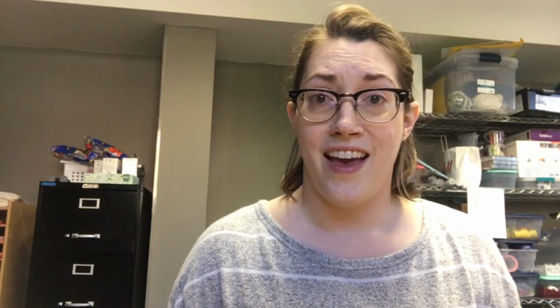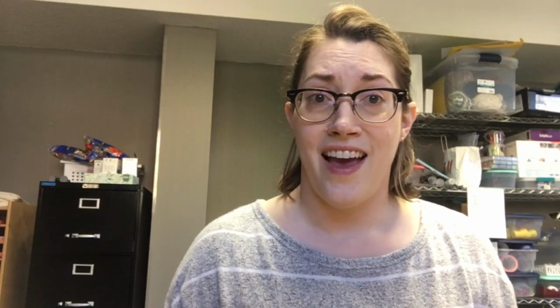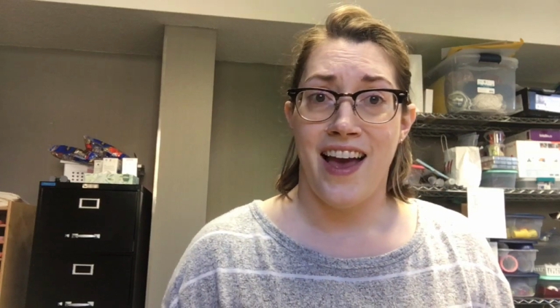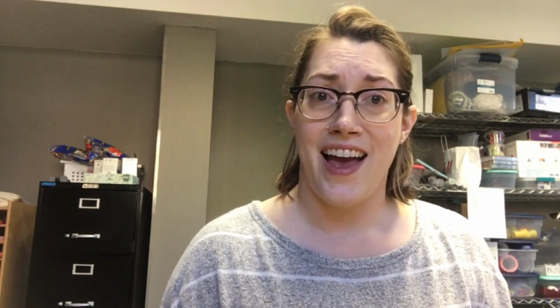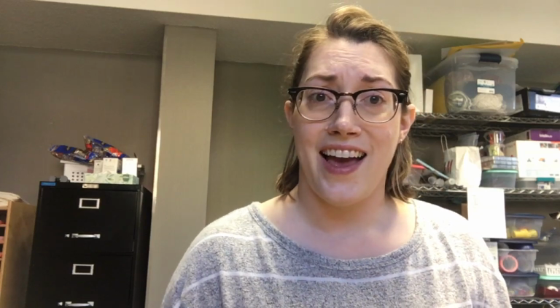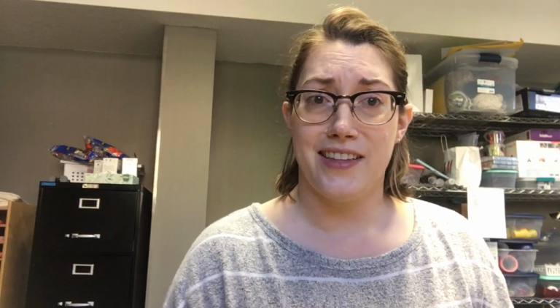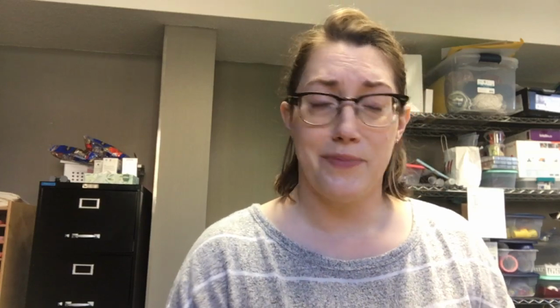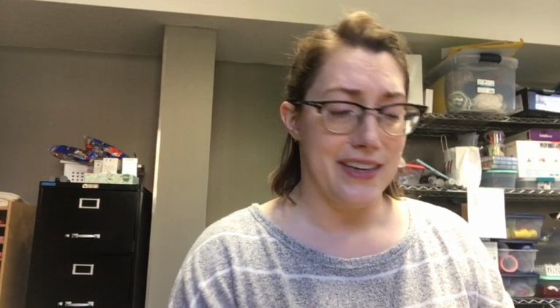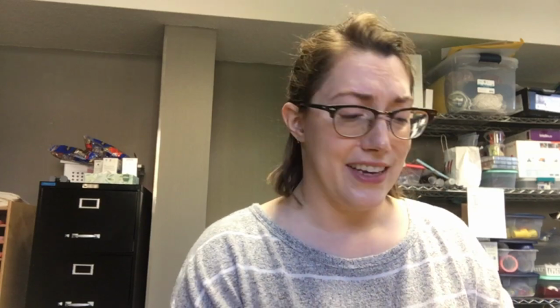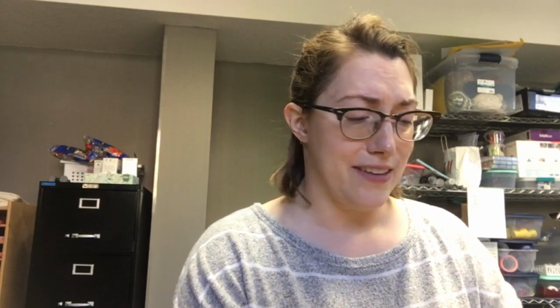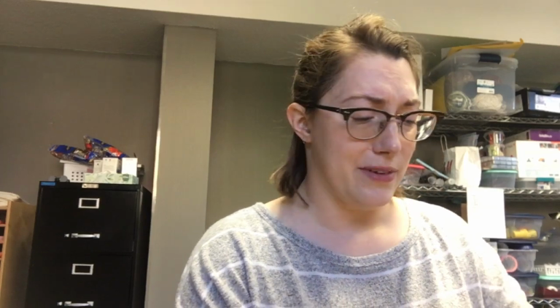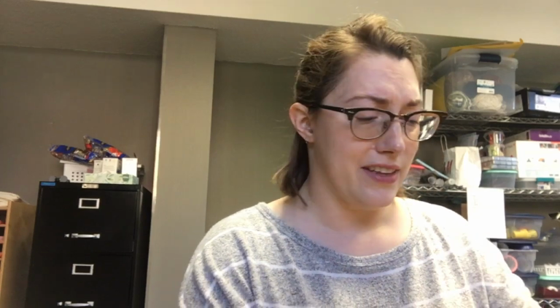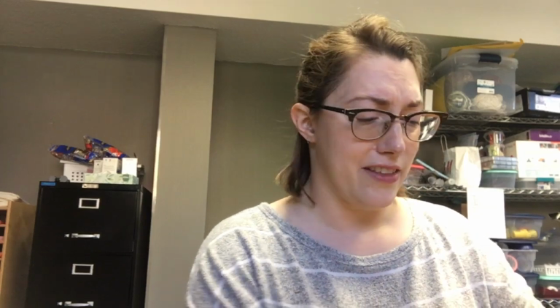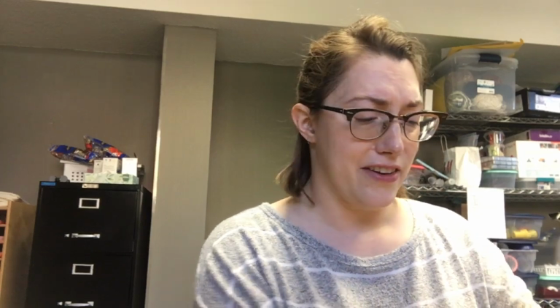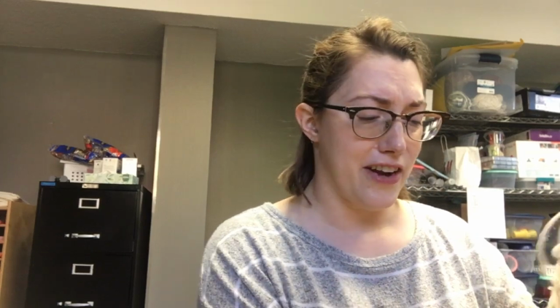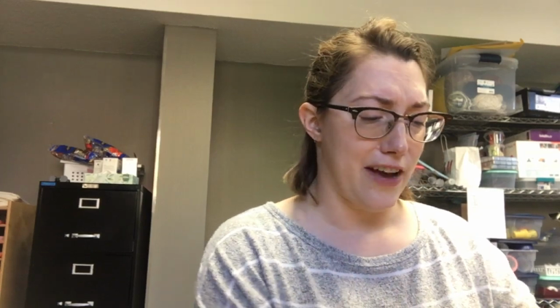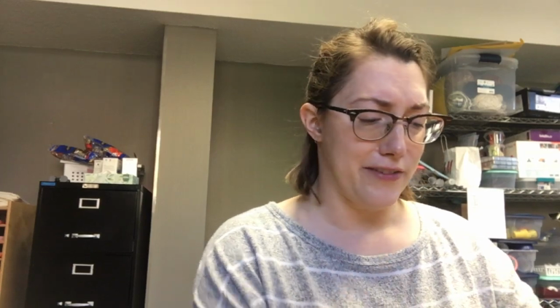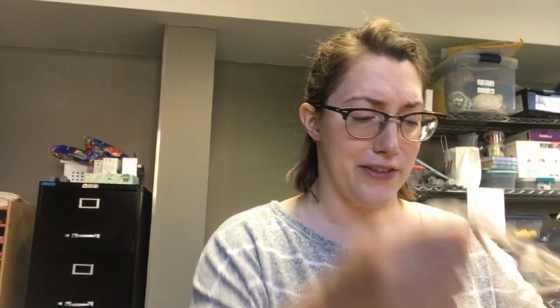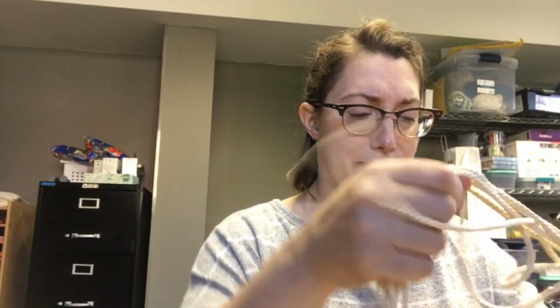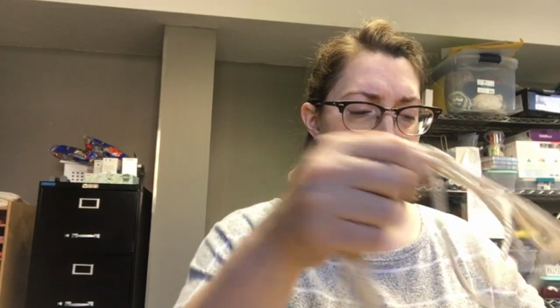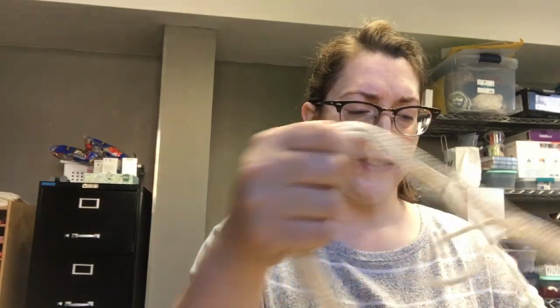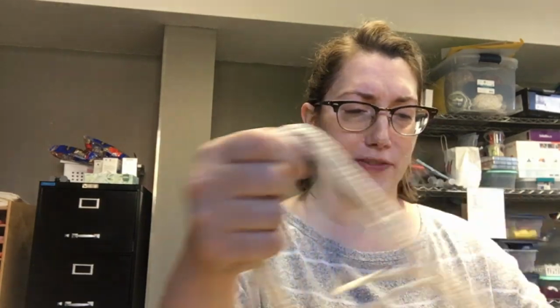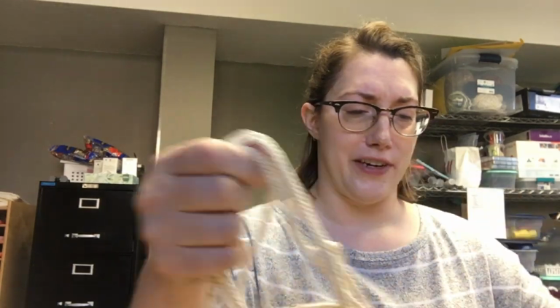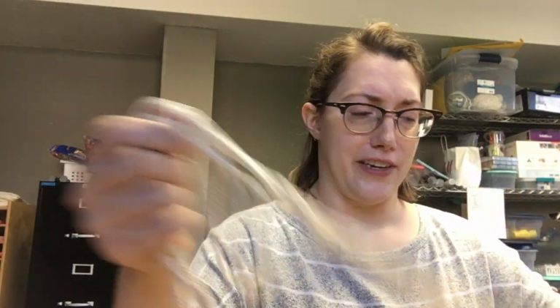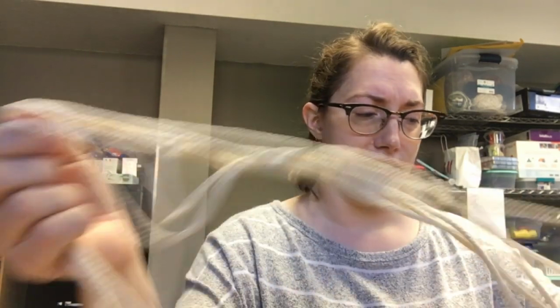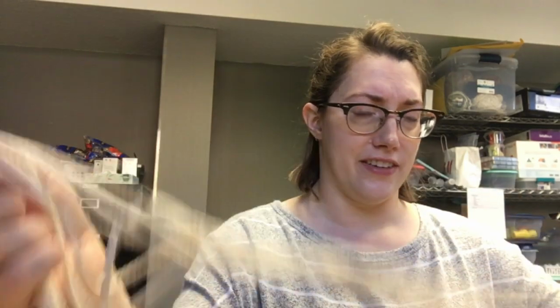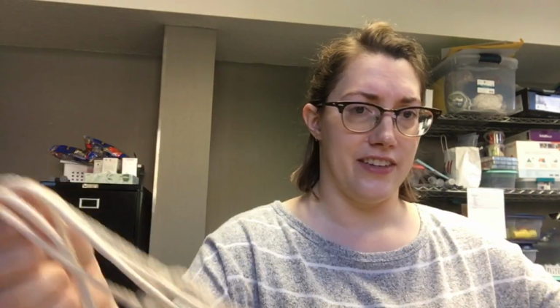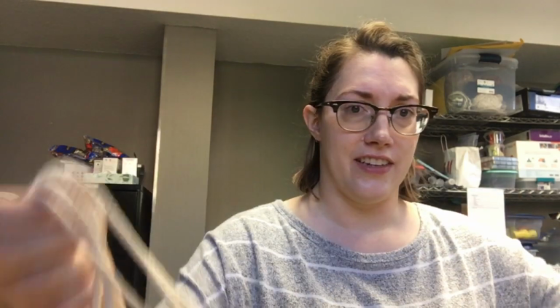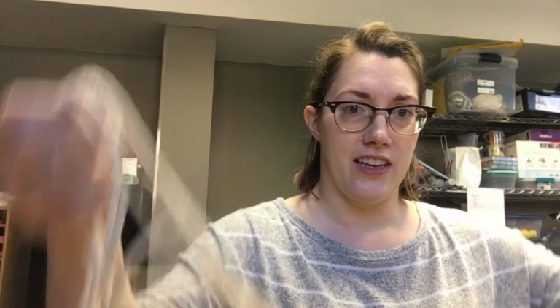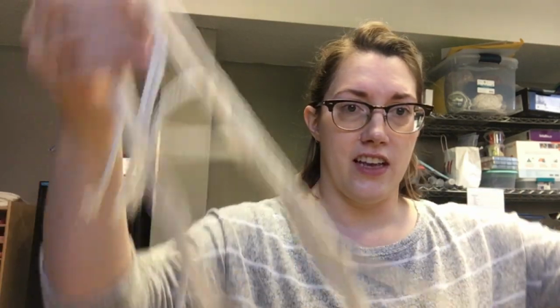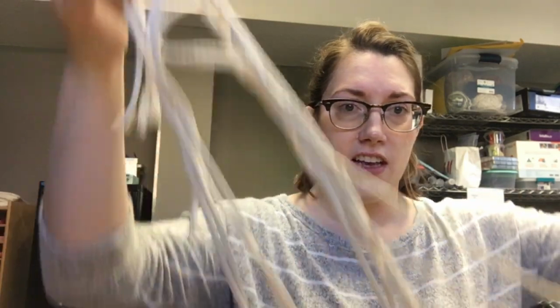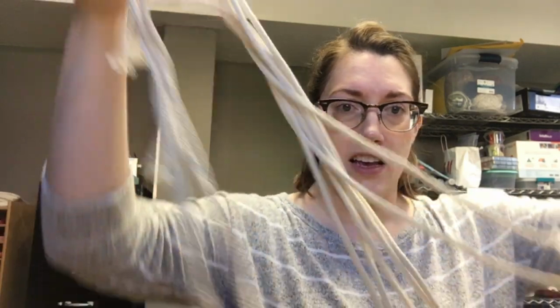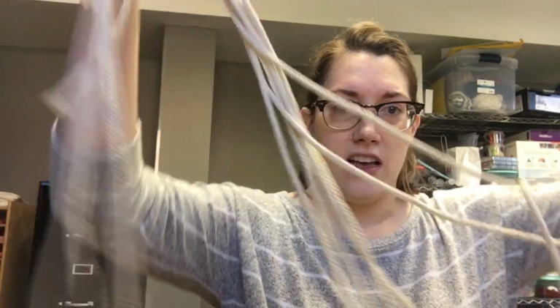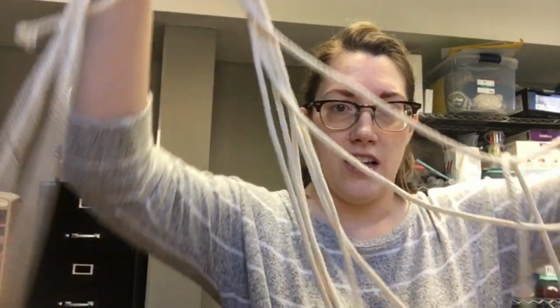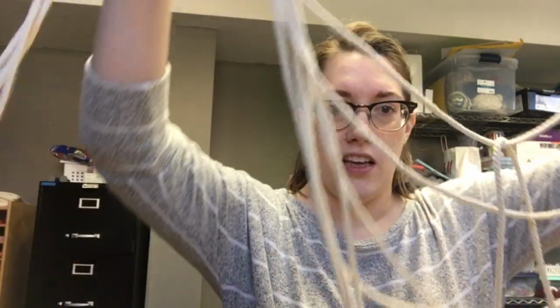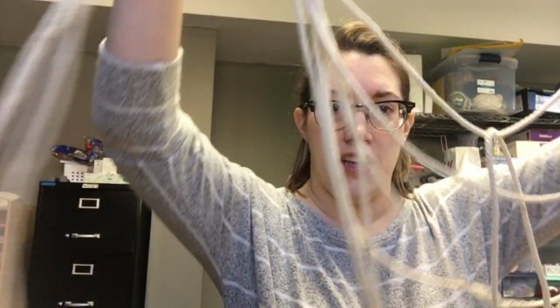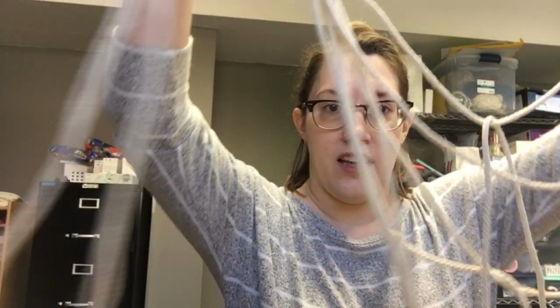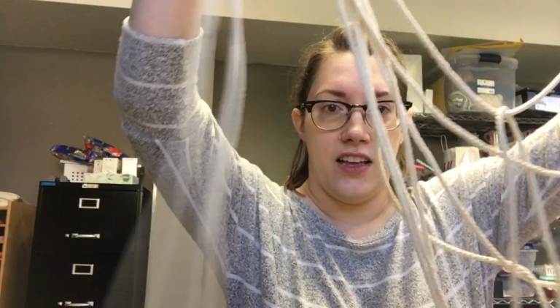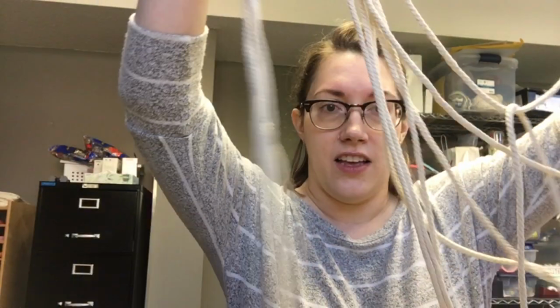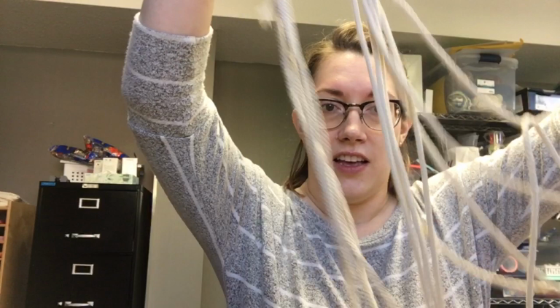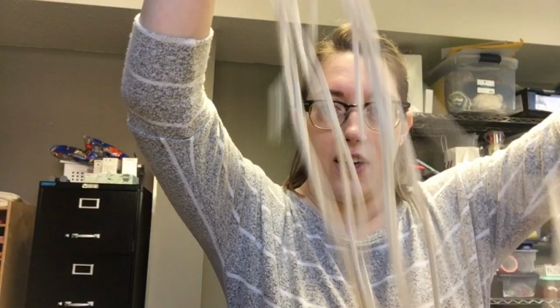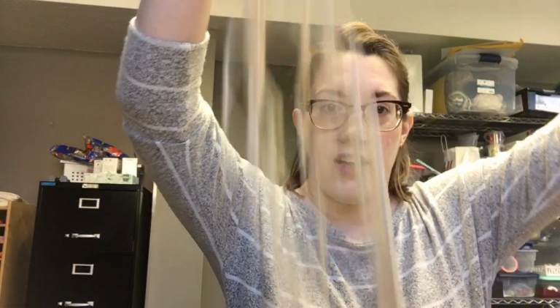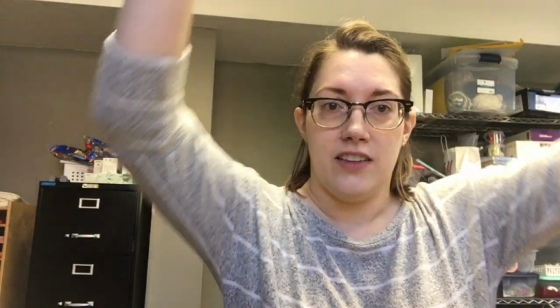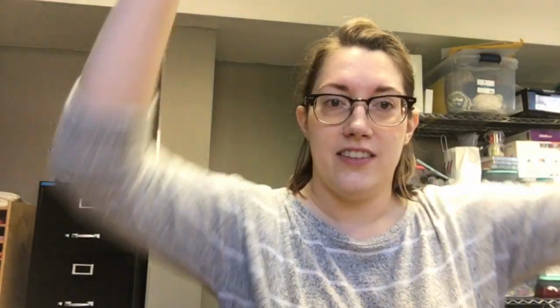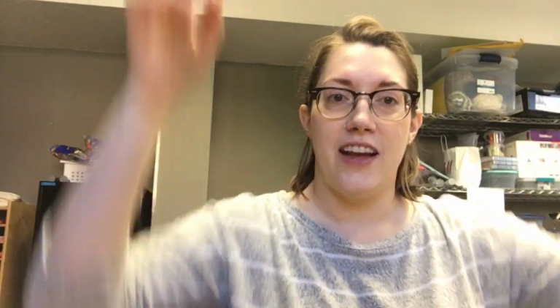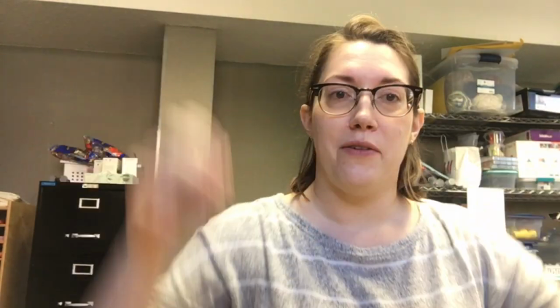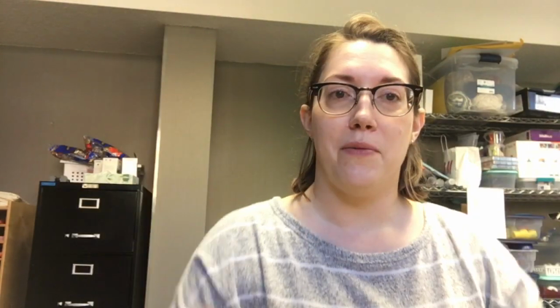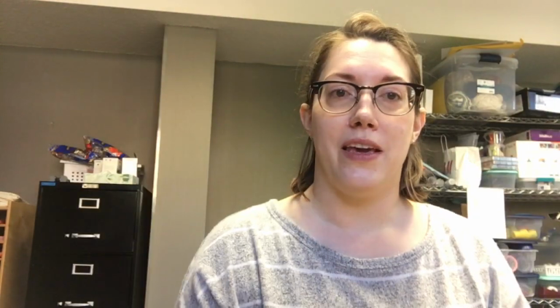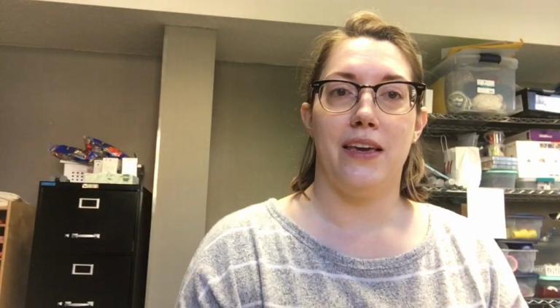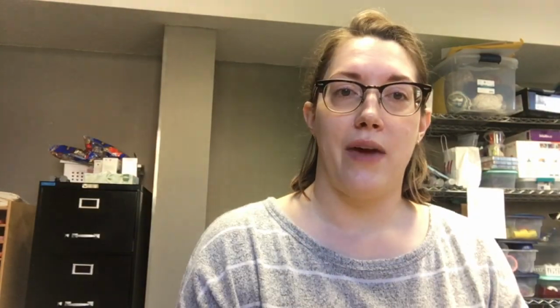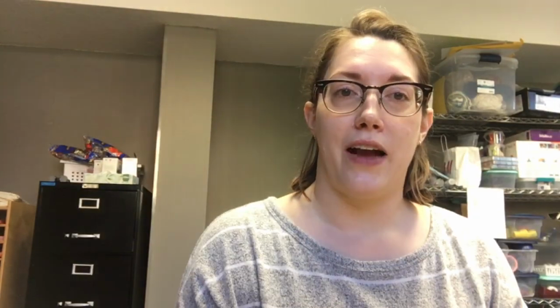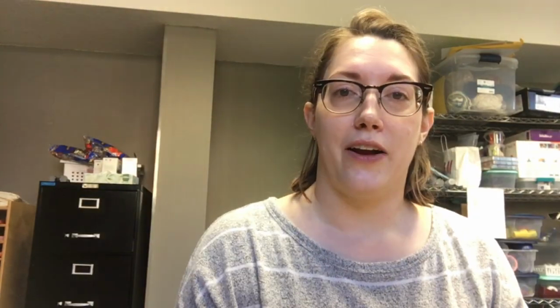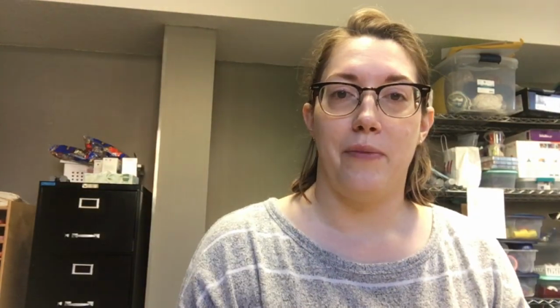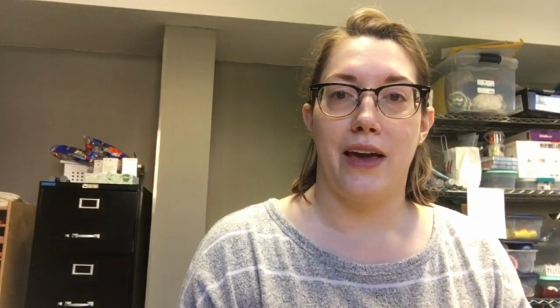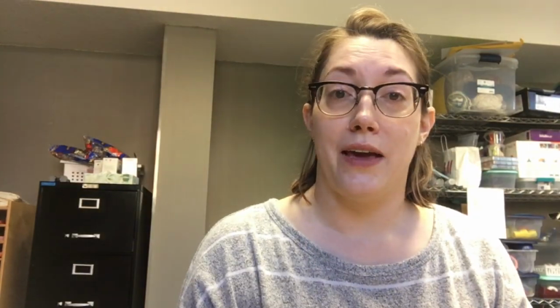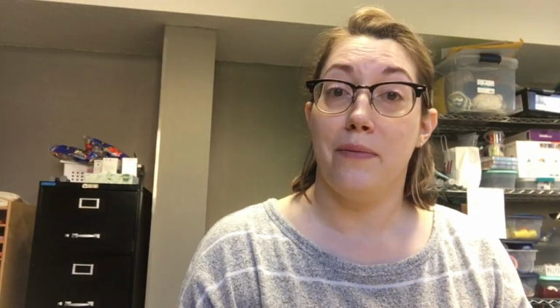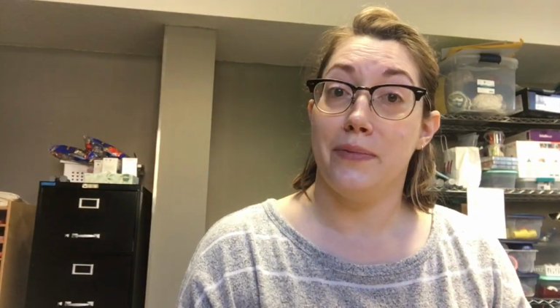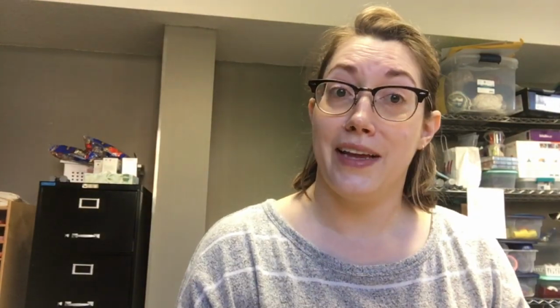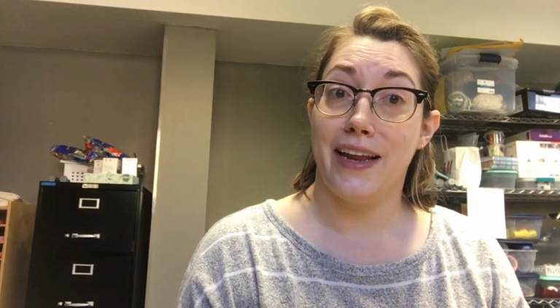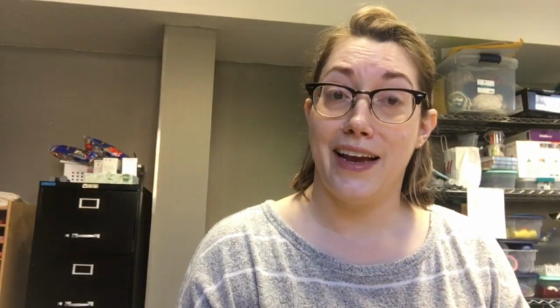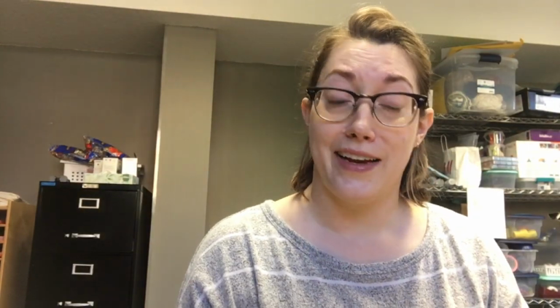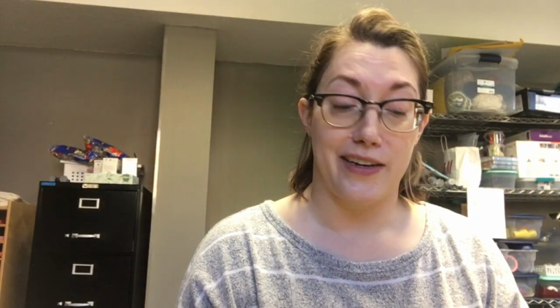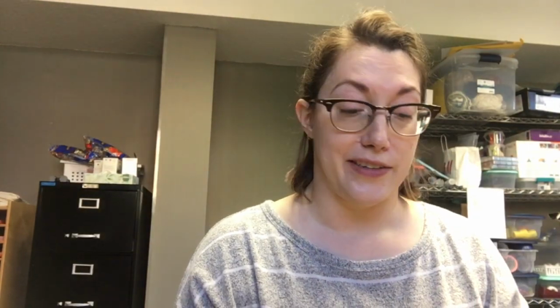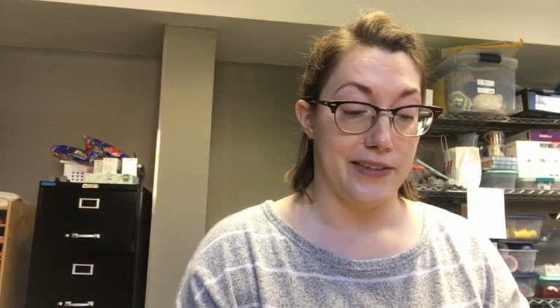Hi, it's me again with another craft tutorial for you. Today we're making macrame plant hangers.